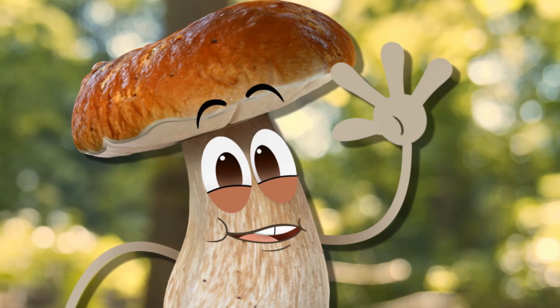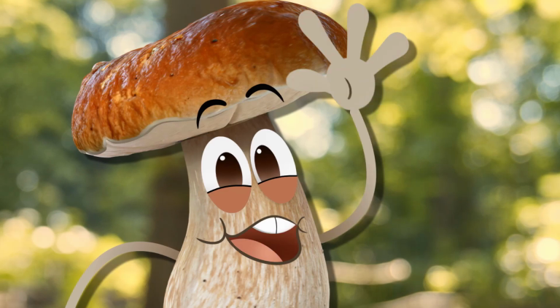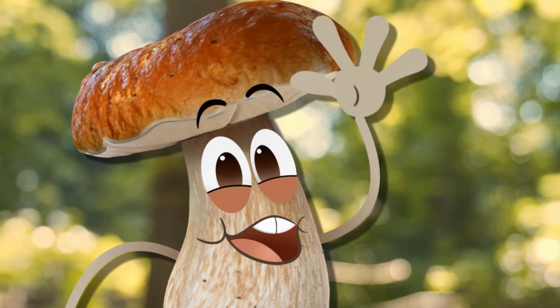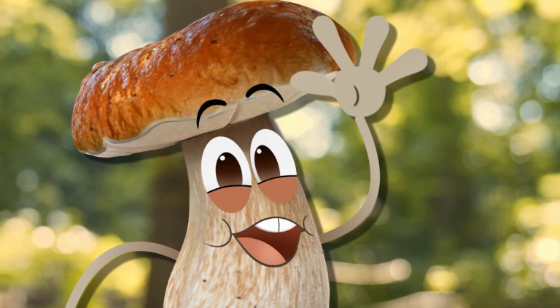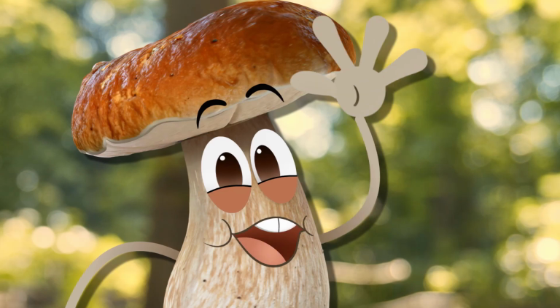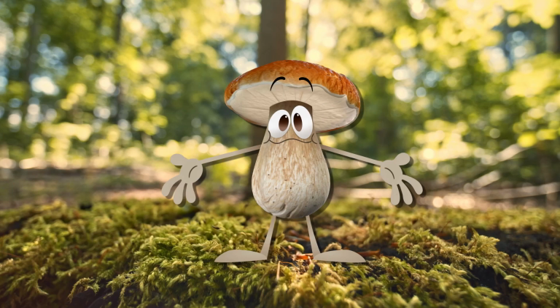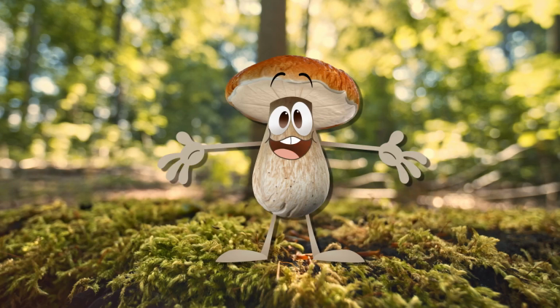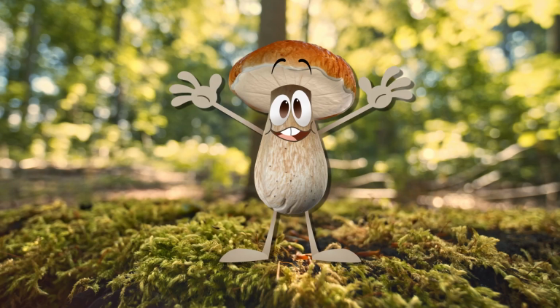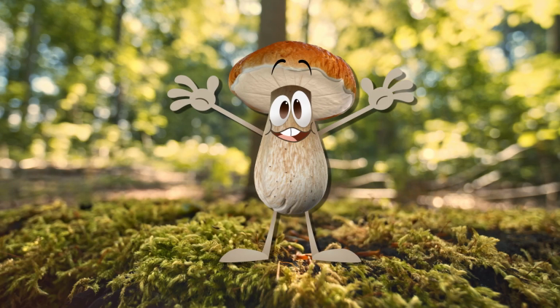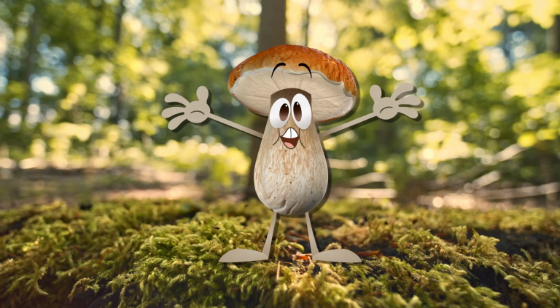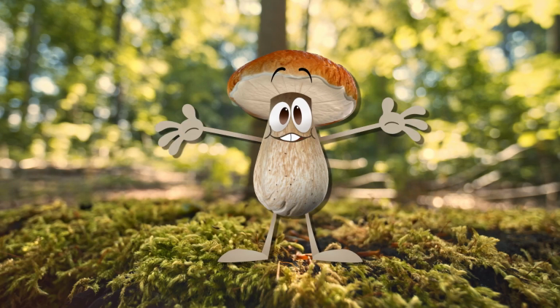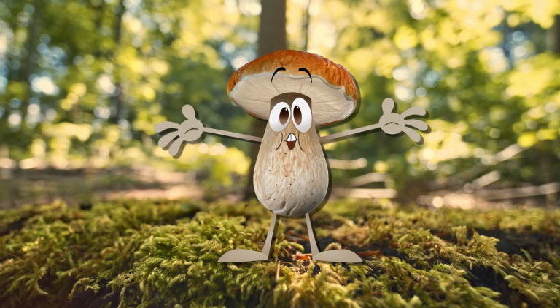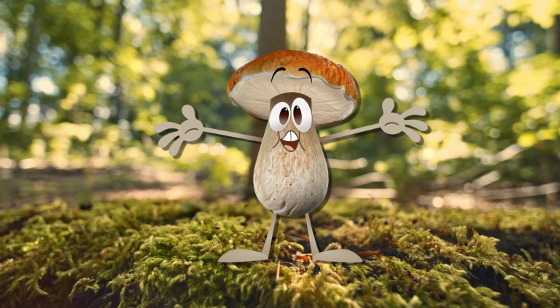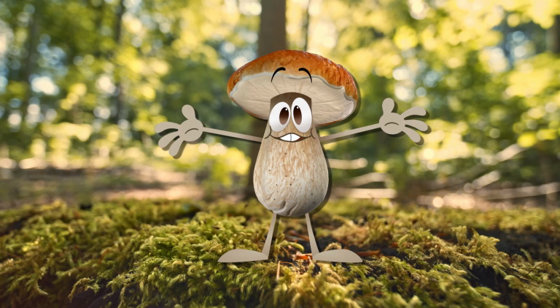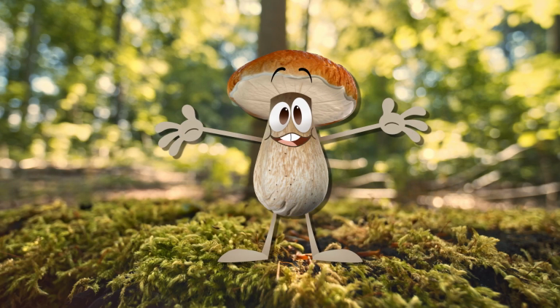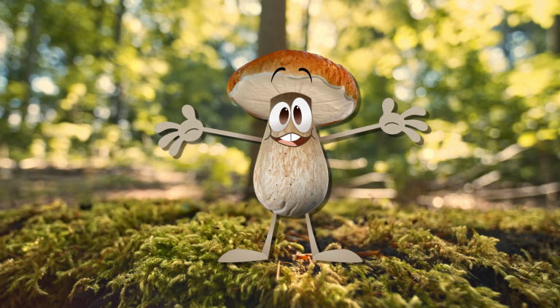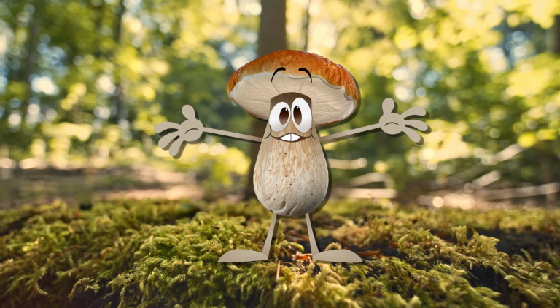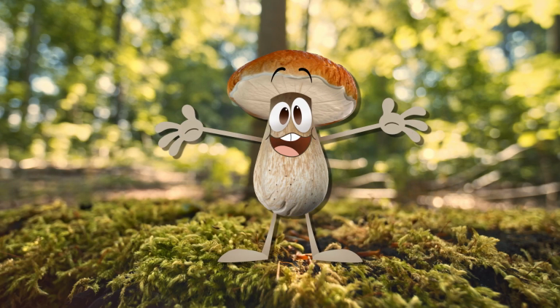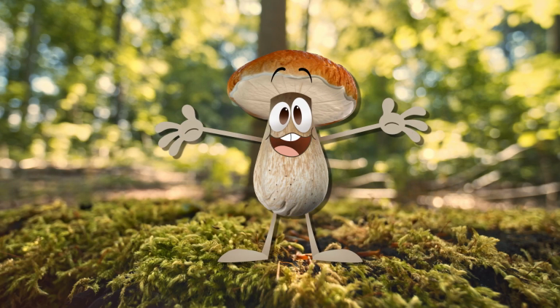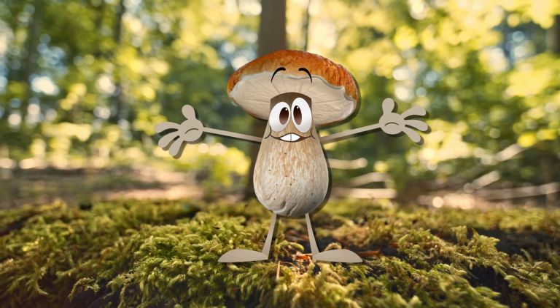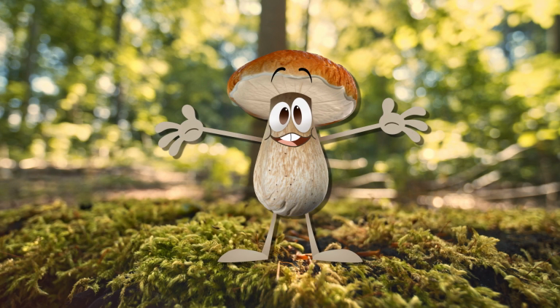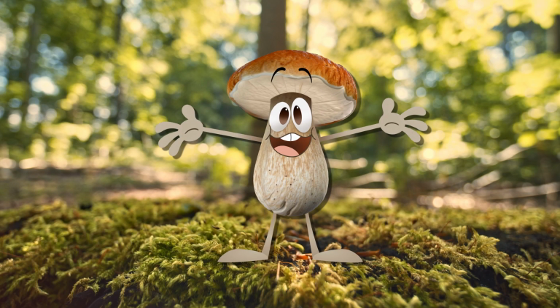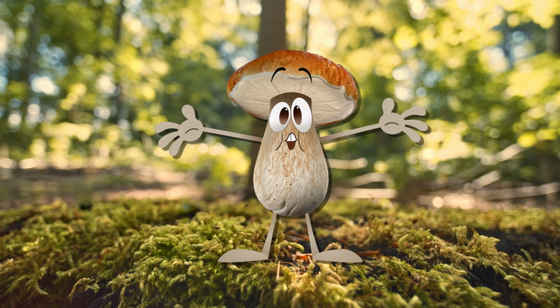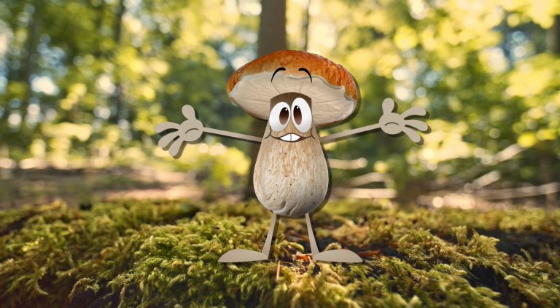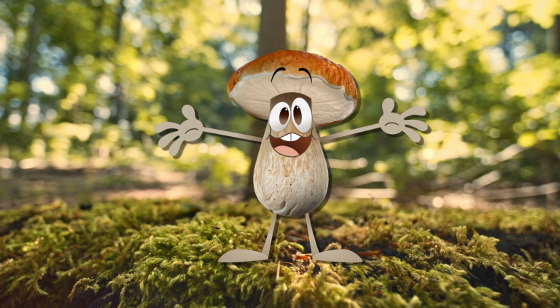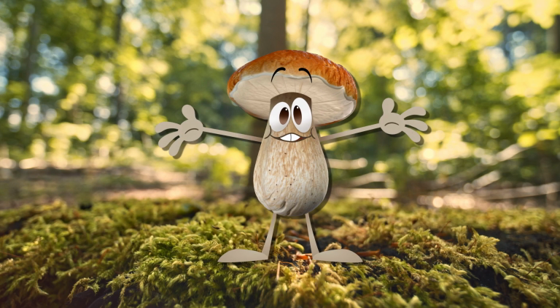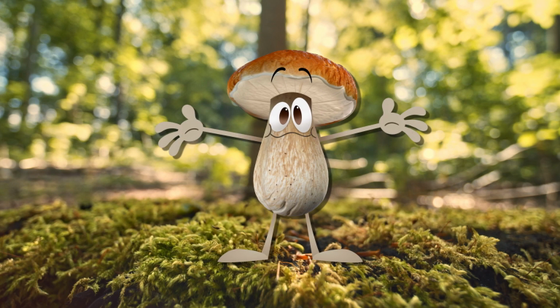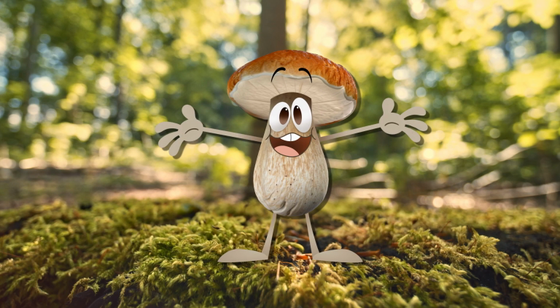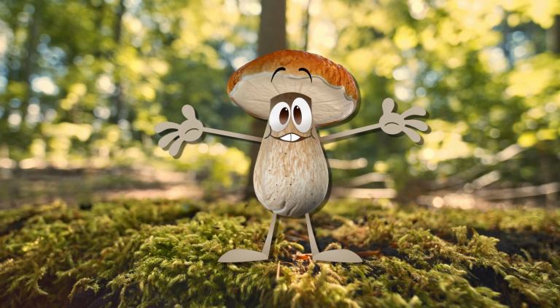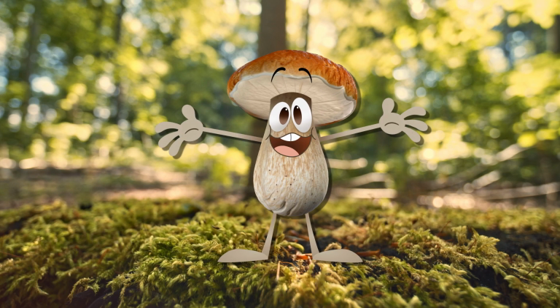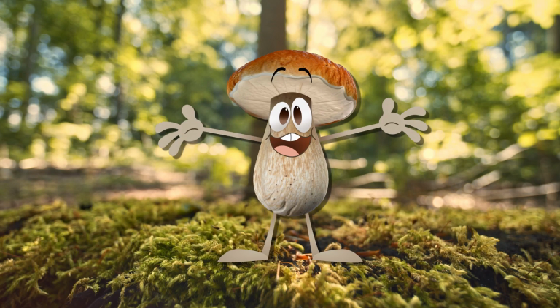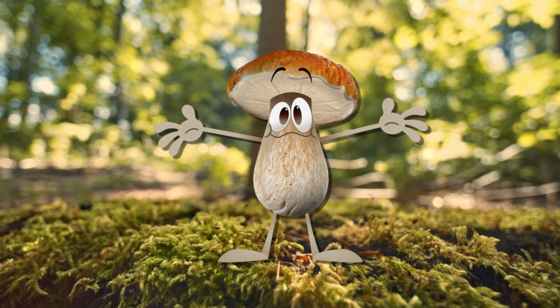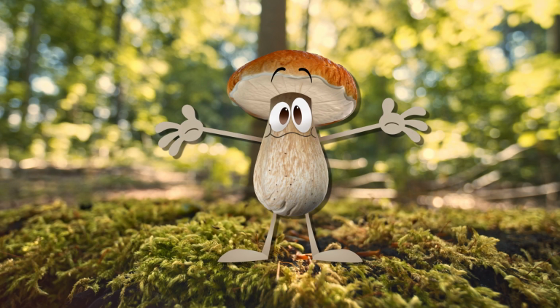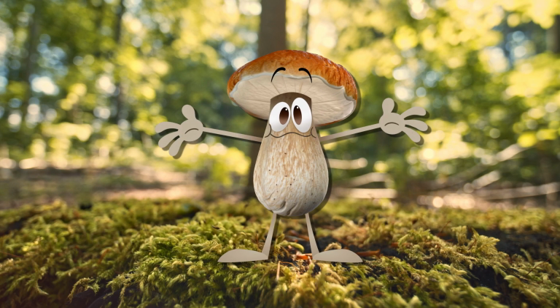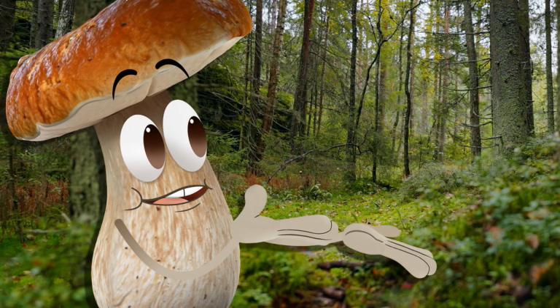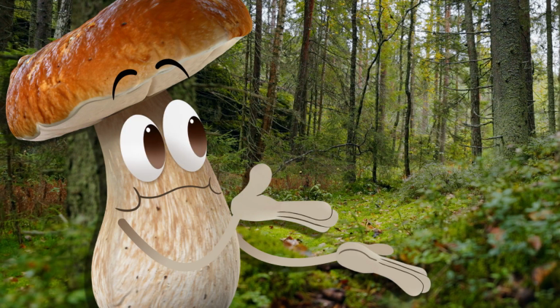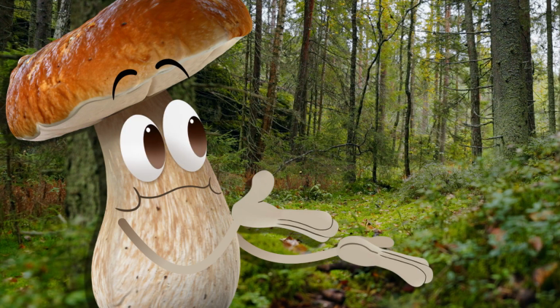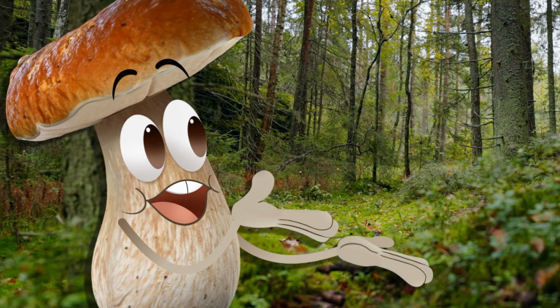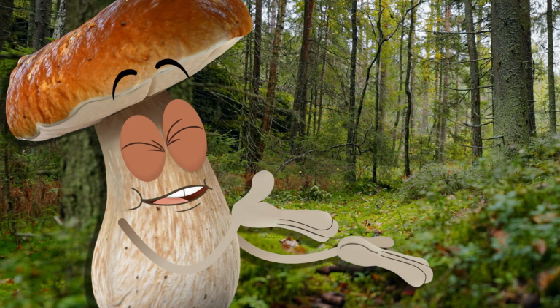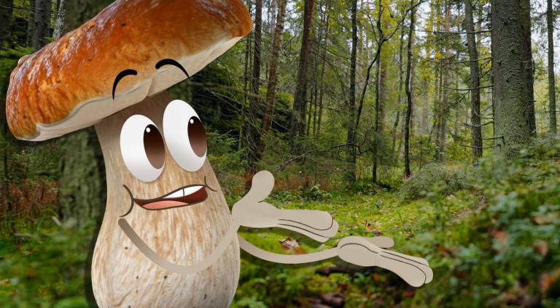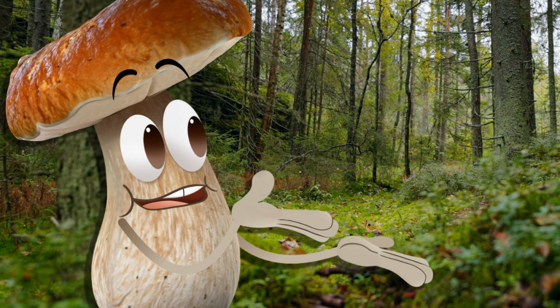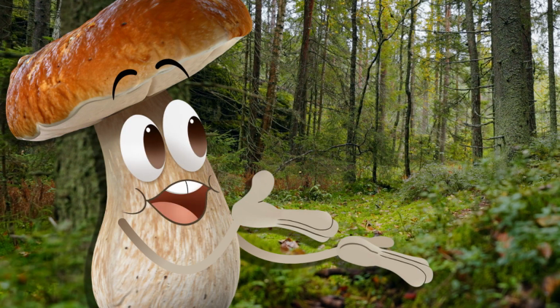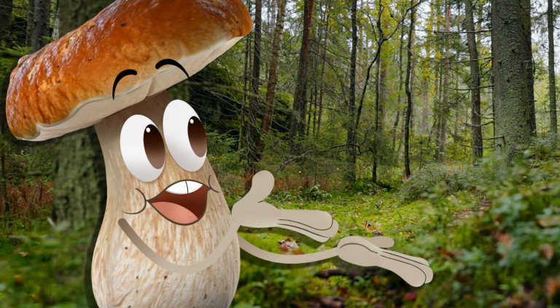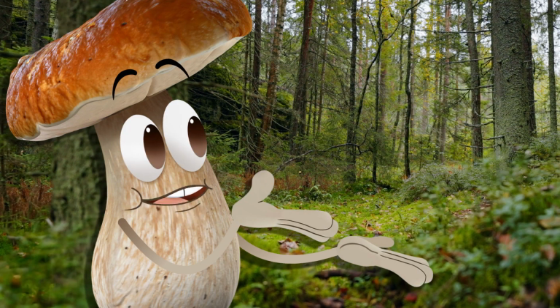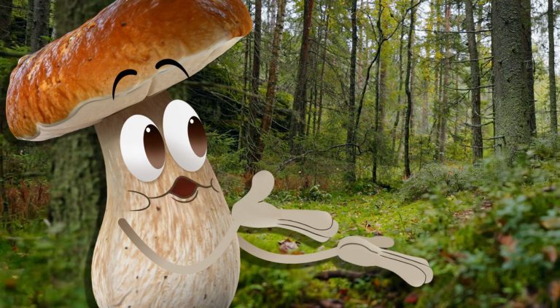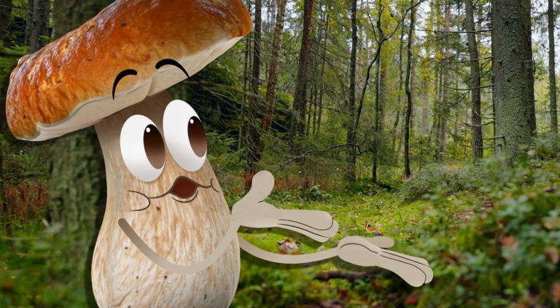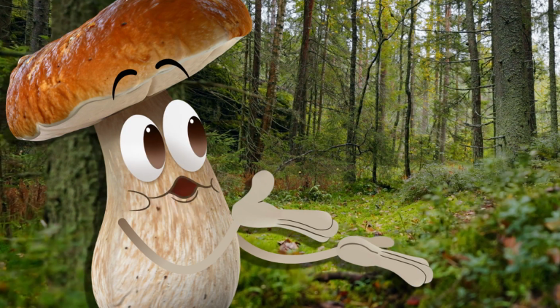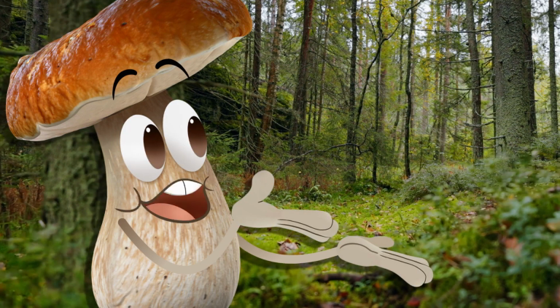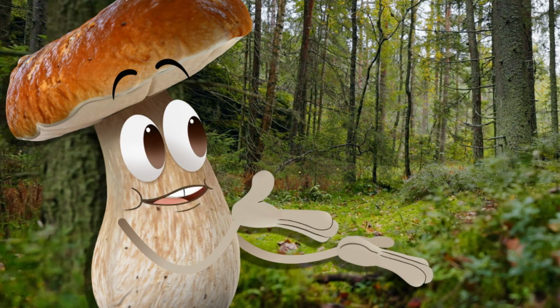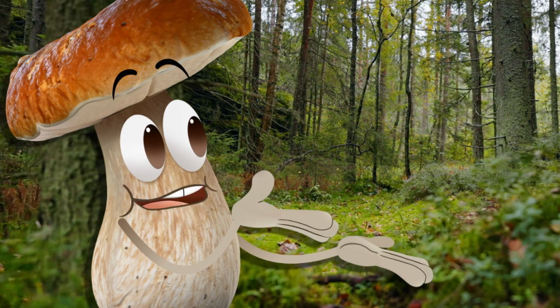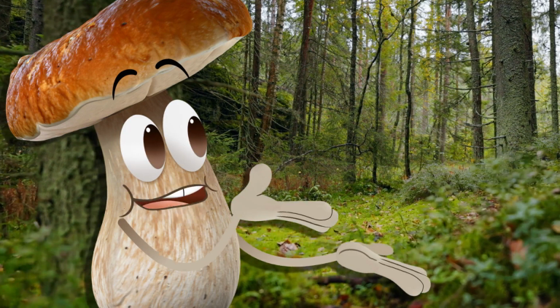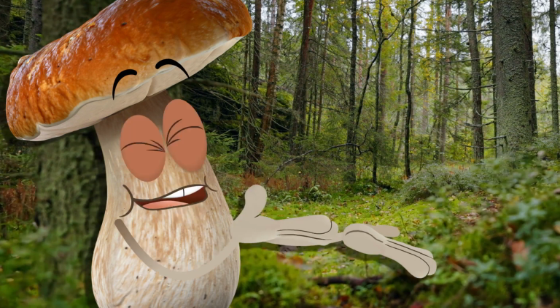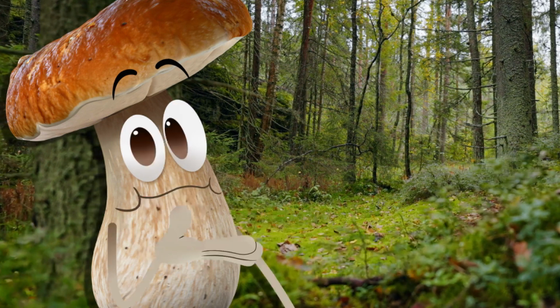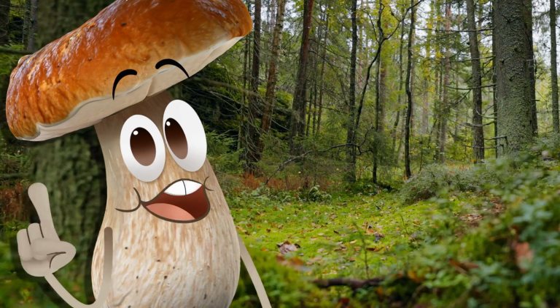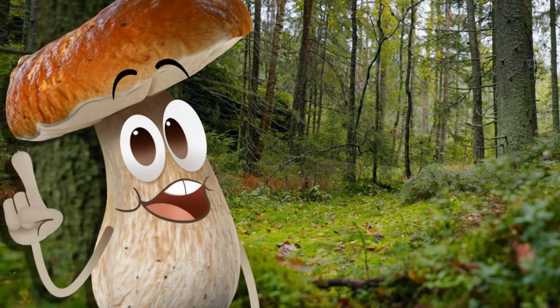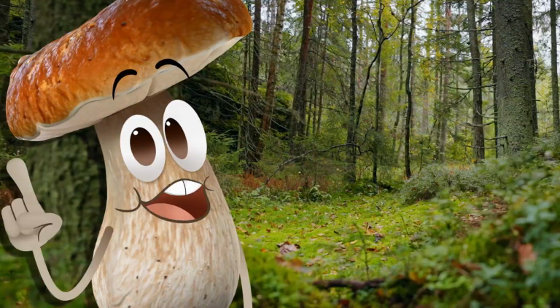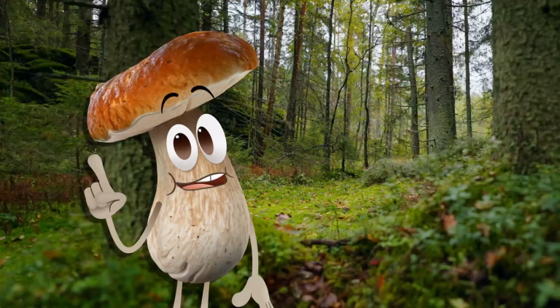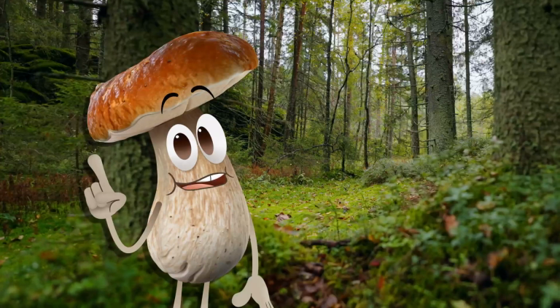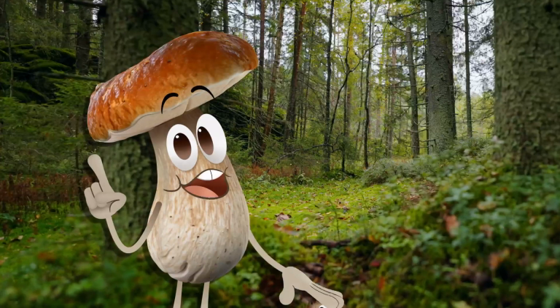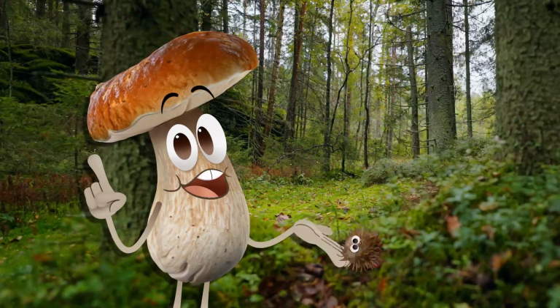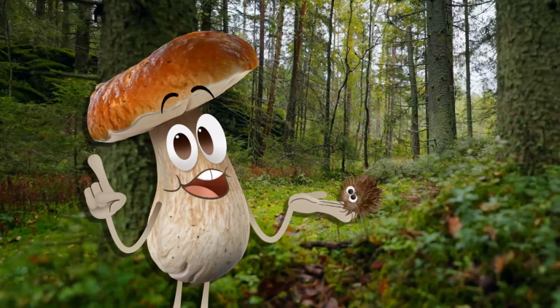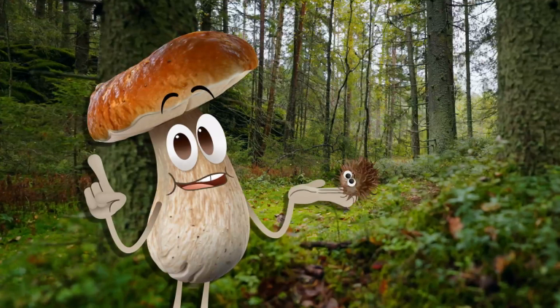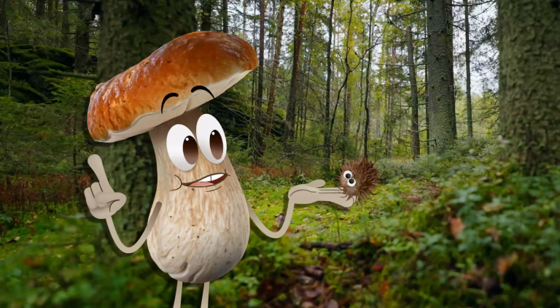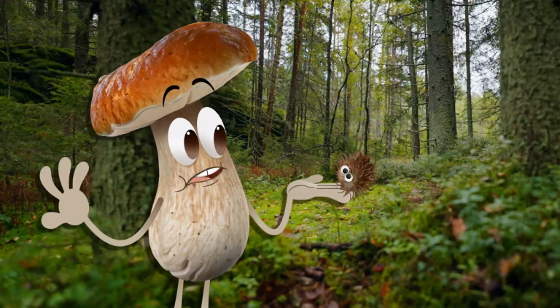Hi-ya! Ready to explore some nature and see what it's inspired? The forest has so many neat things that have...